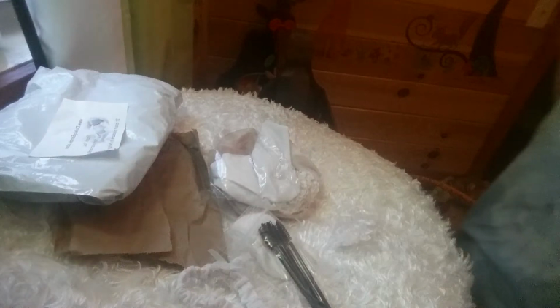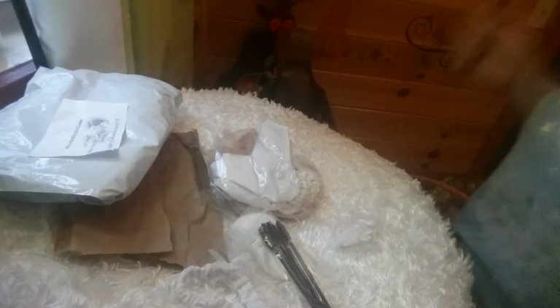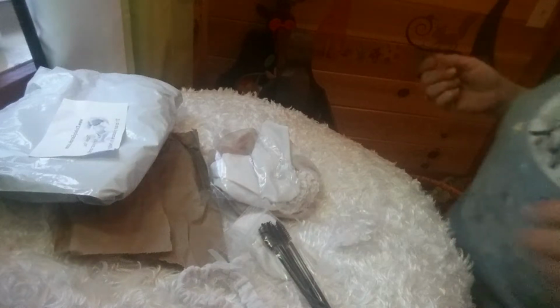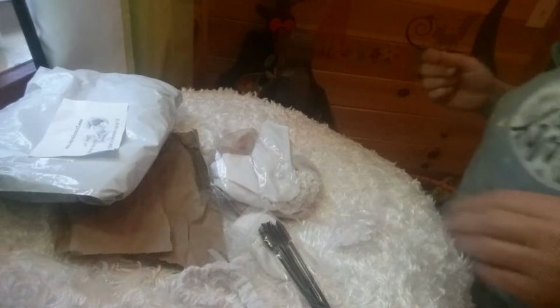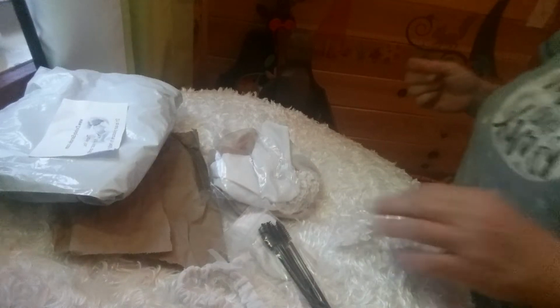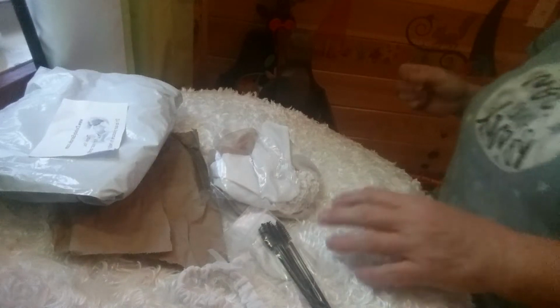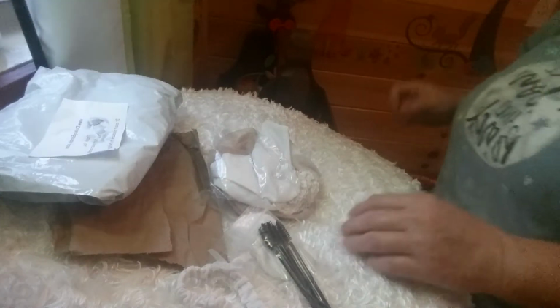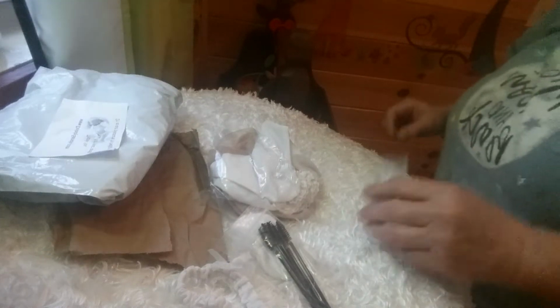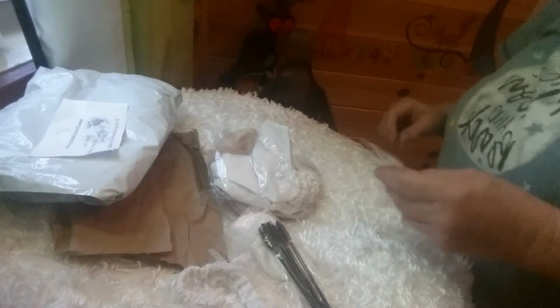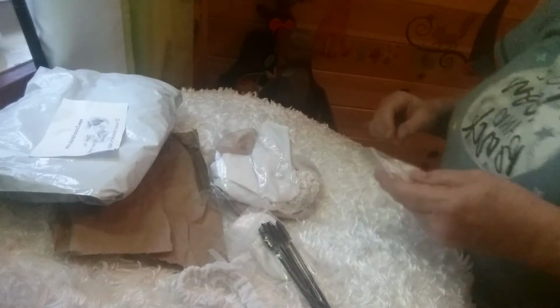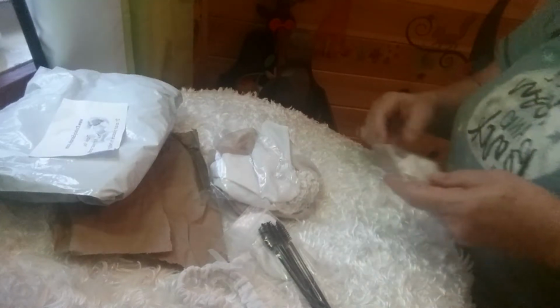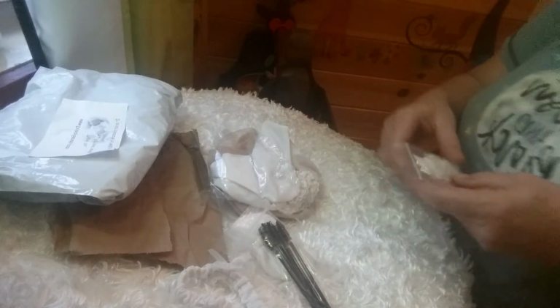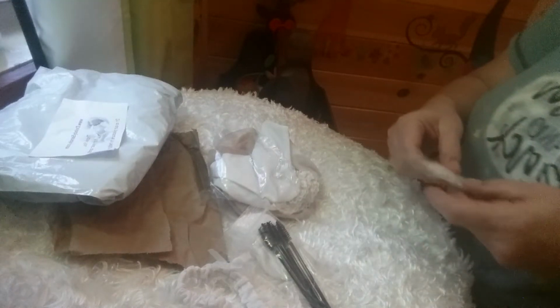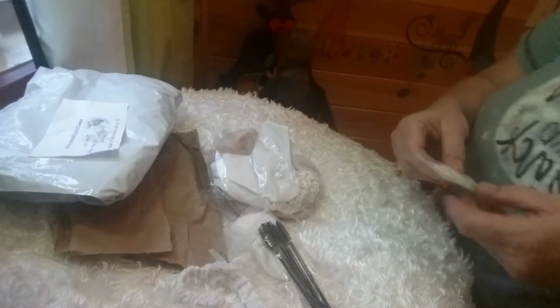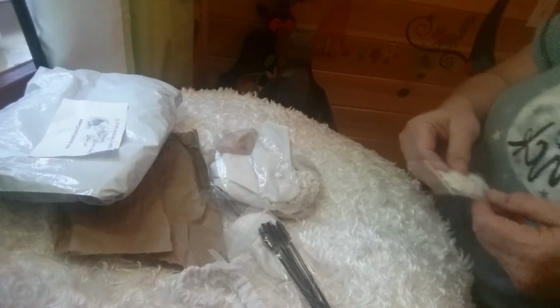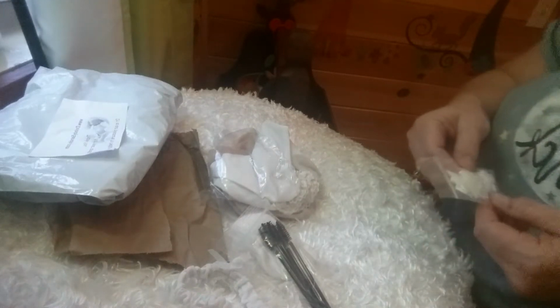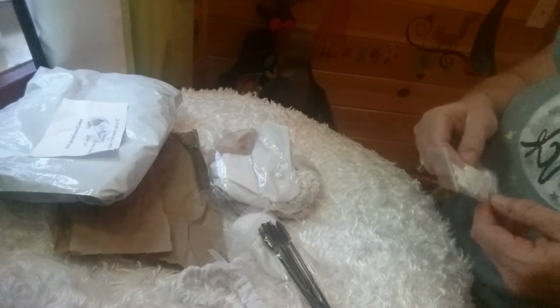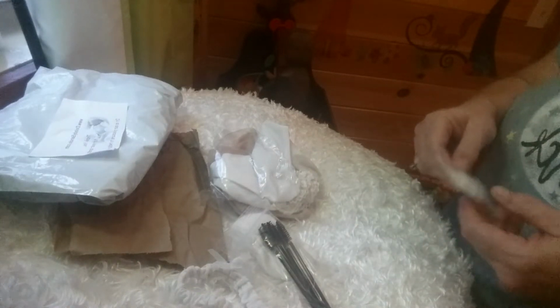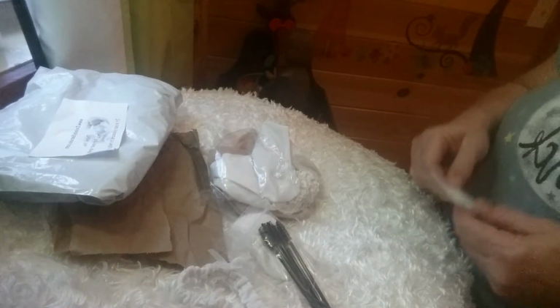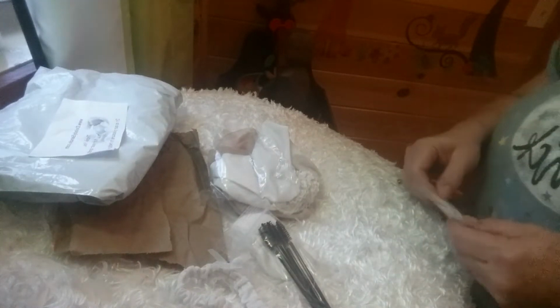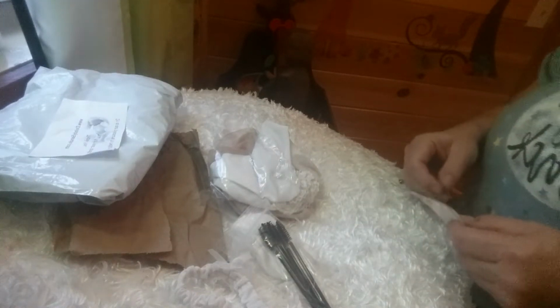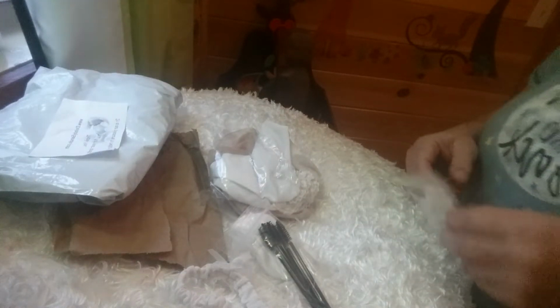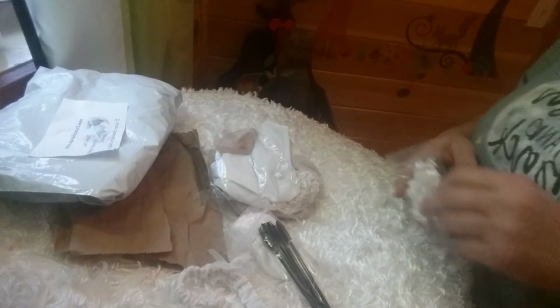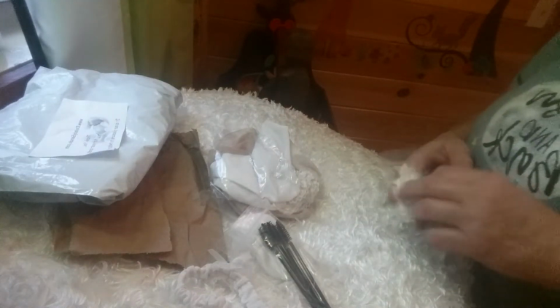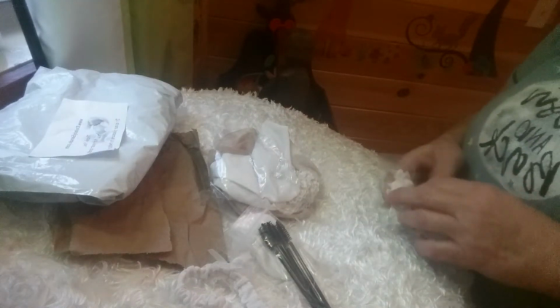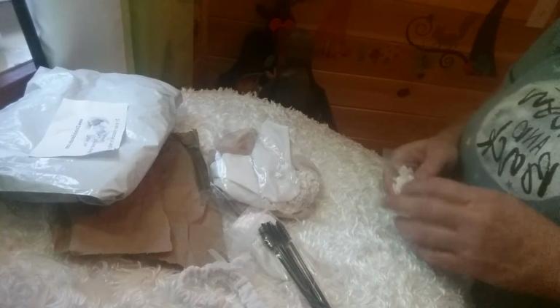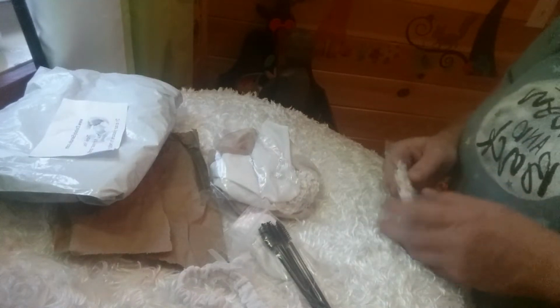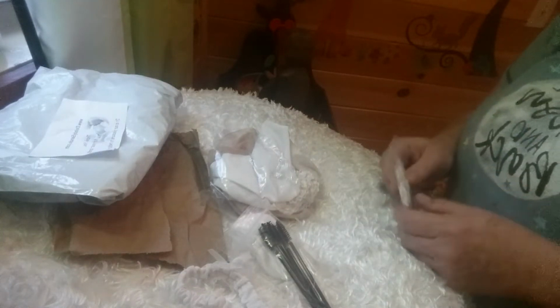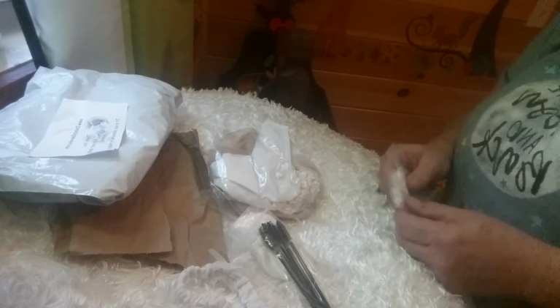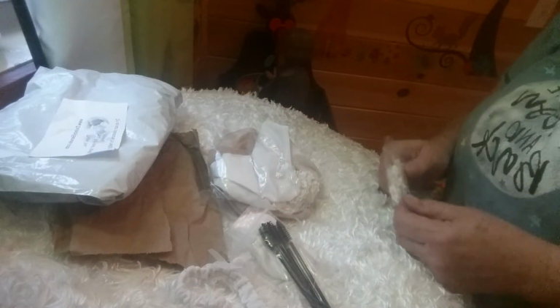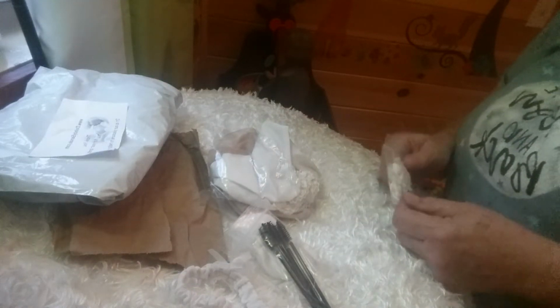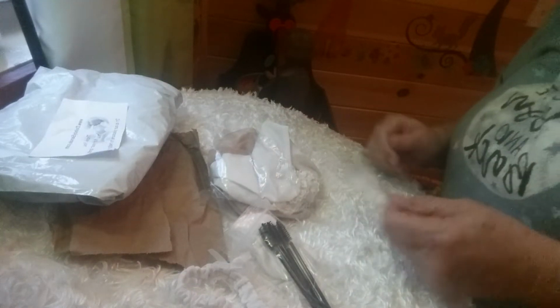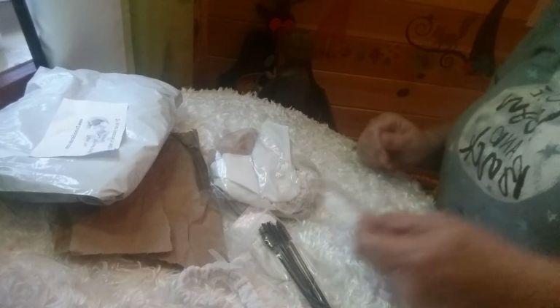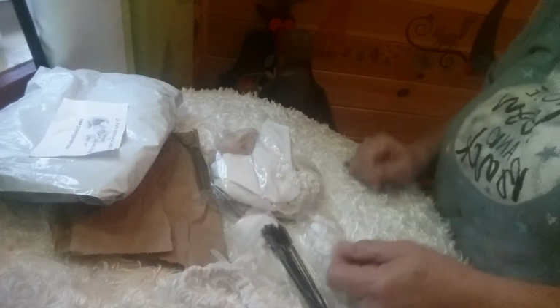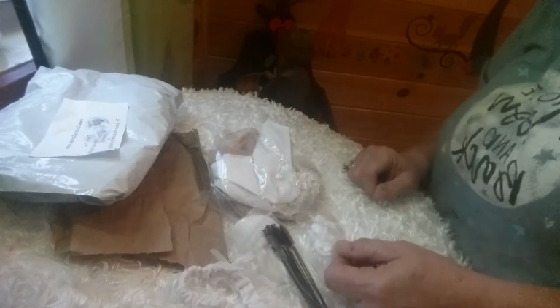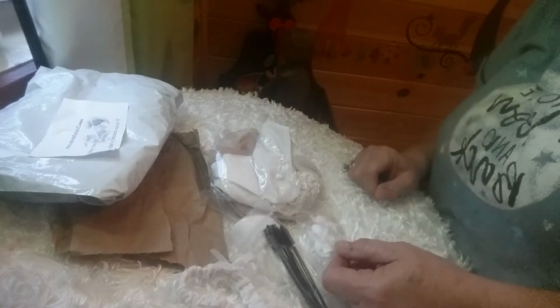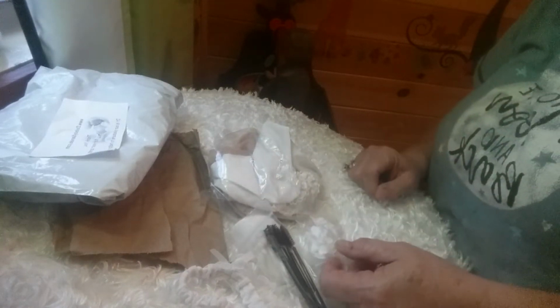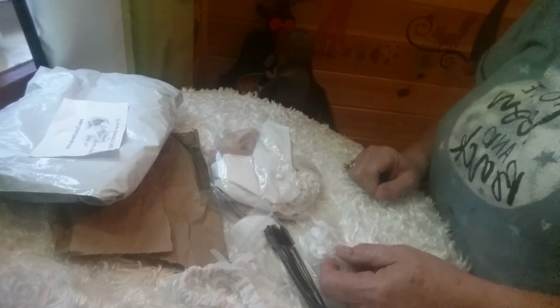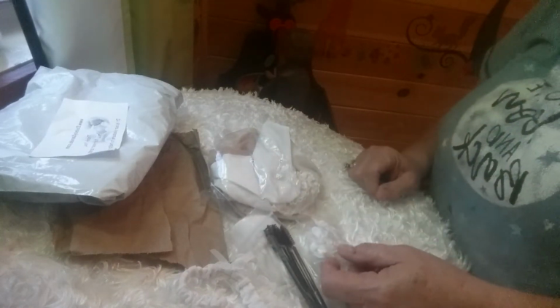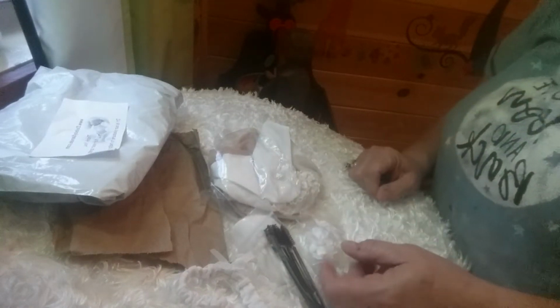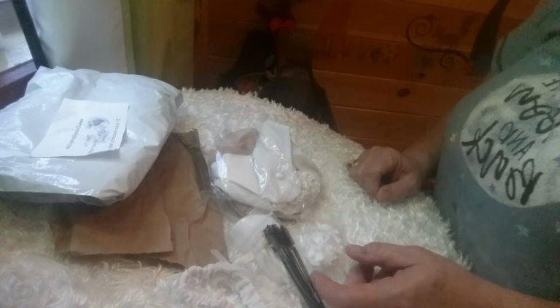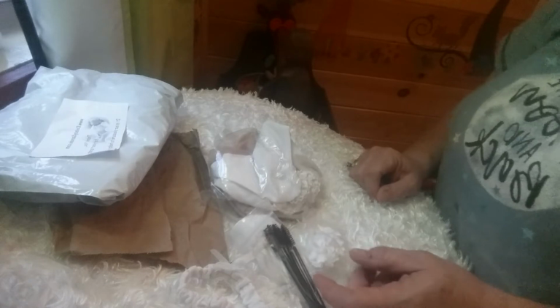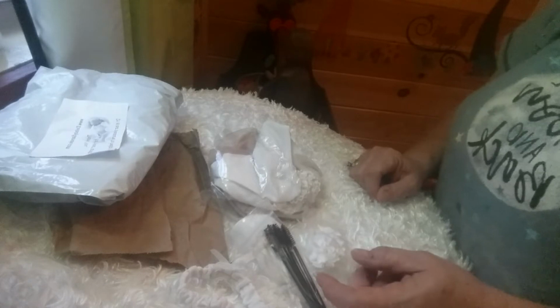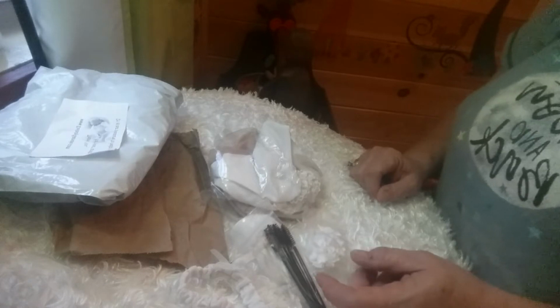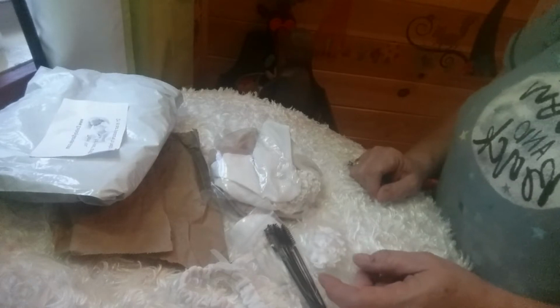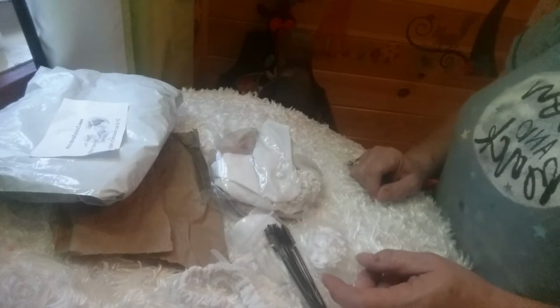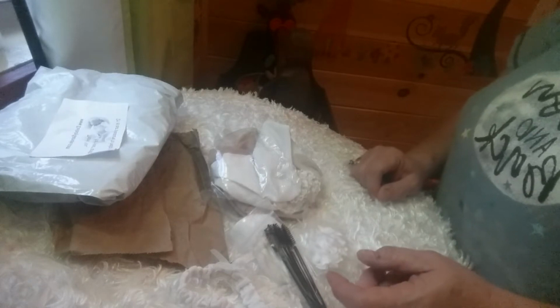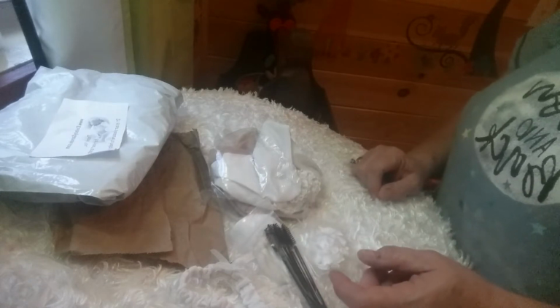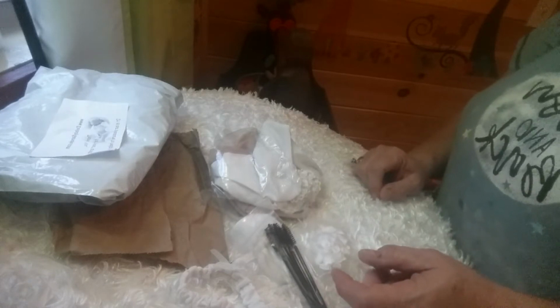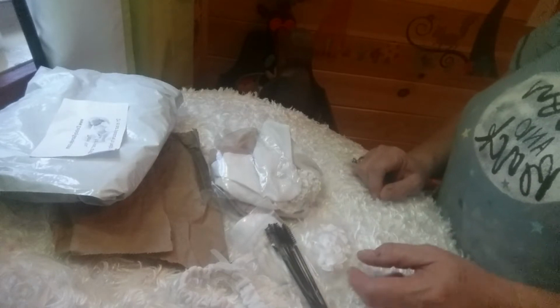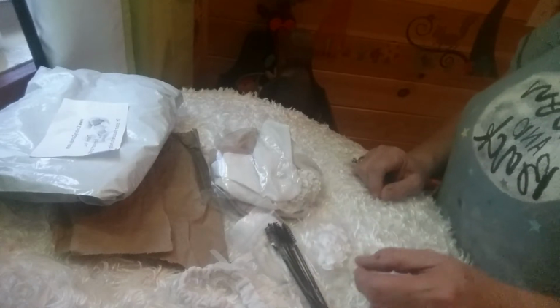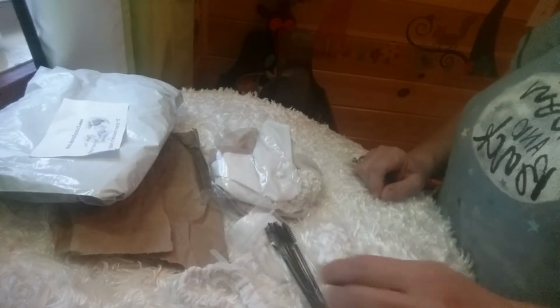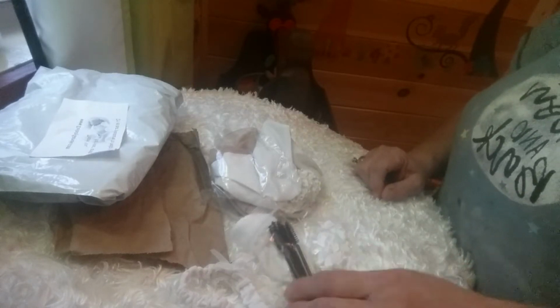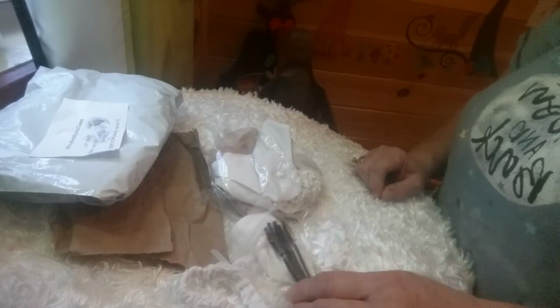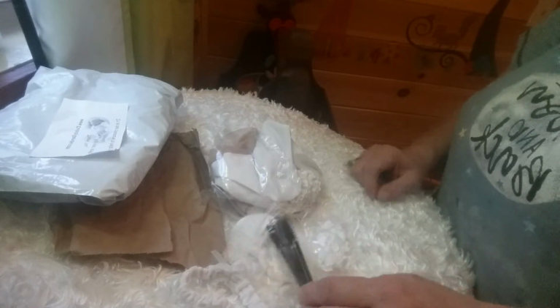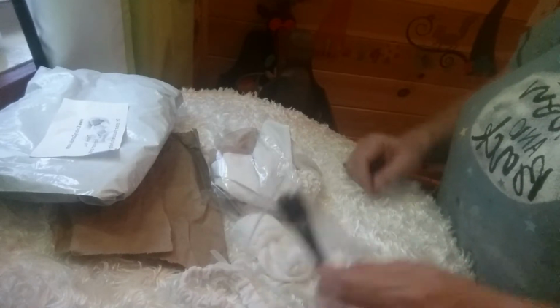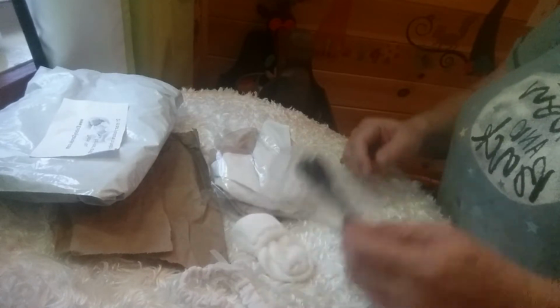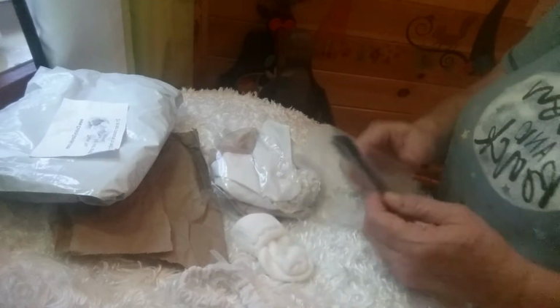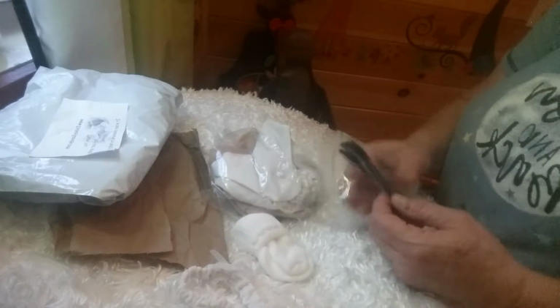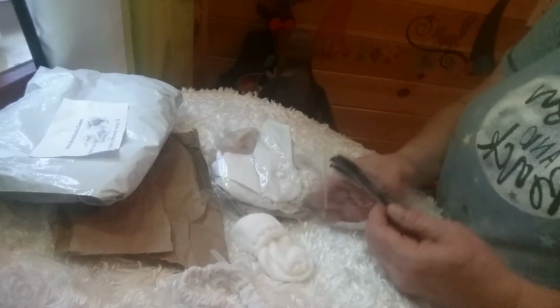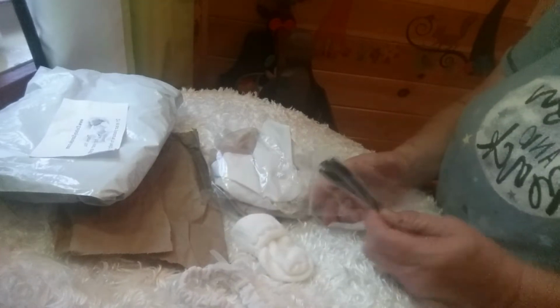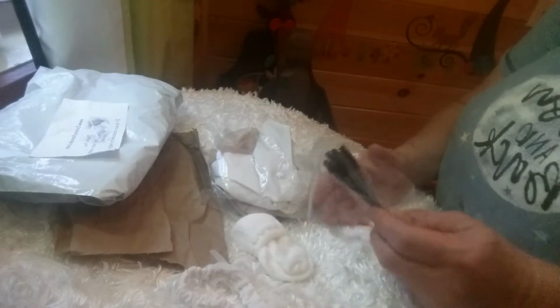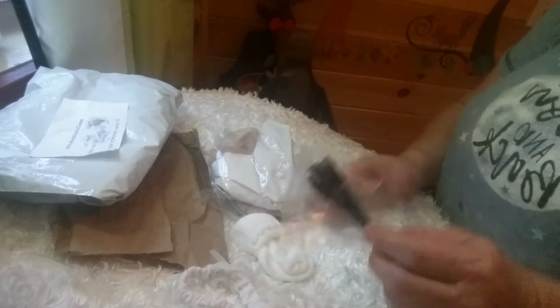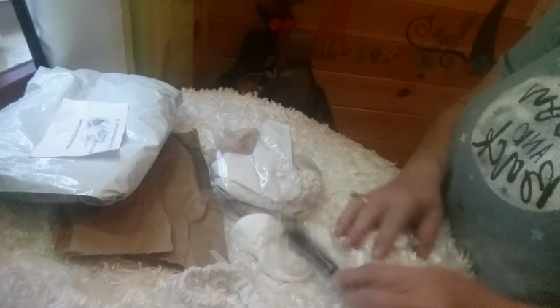Hey everybody, welcome back to the nursery. Got a few things in today, thought I'd let you see.